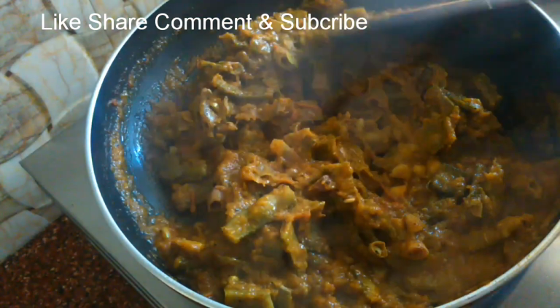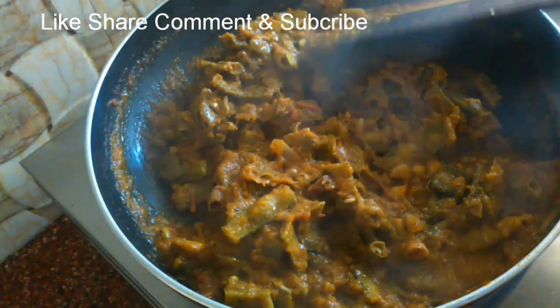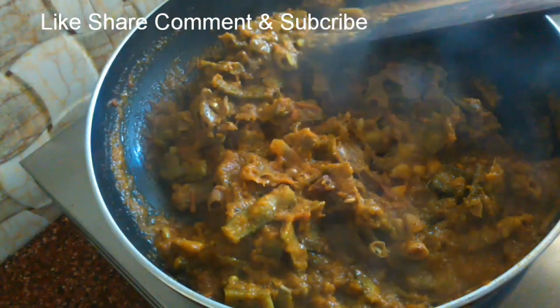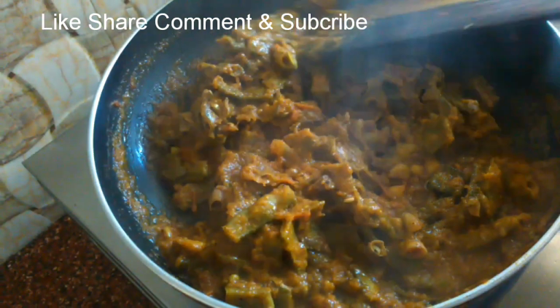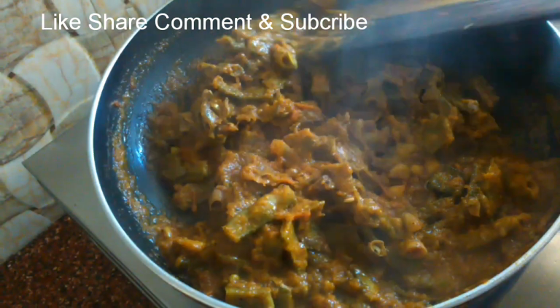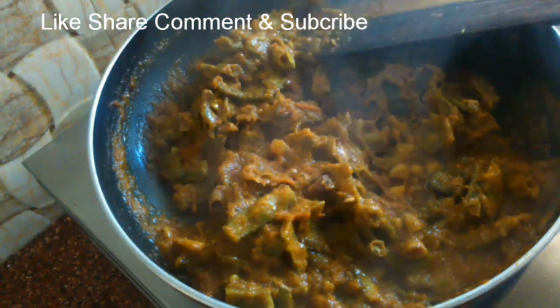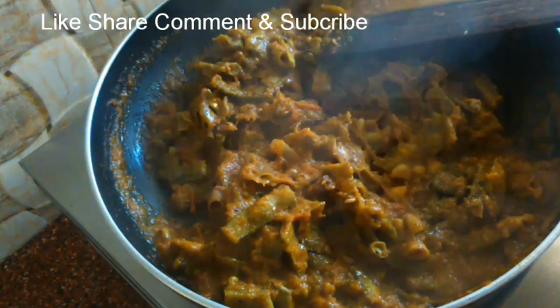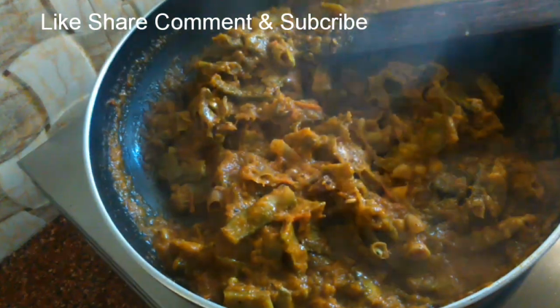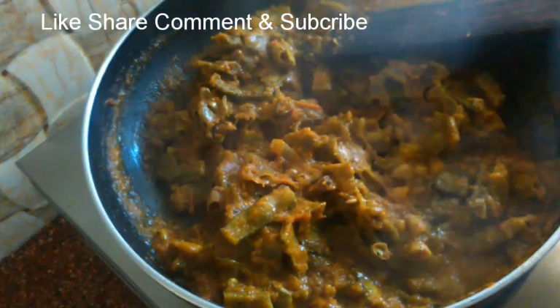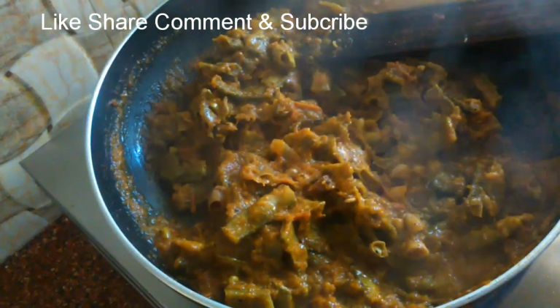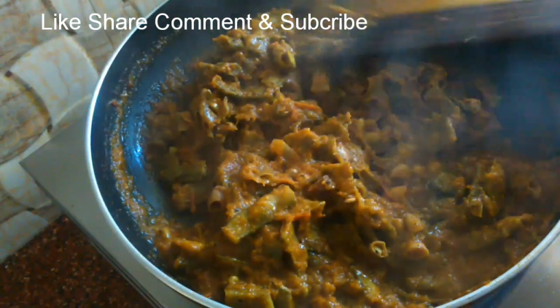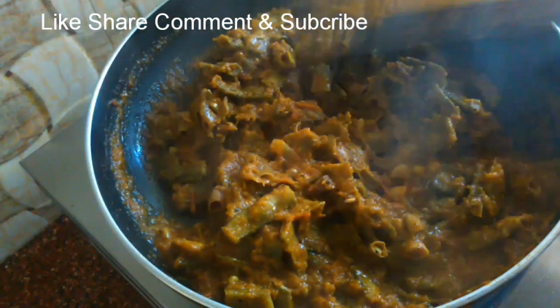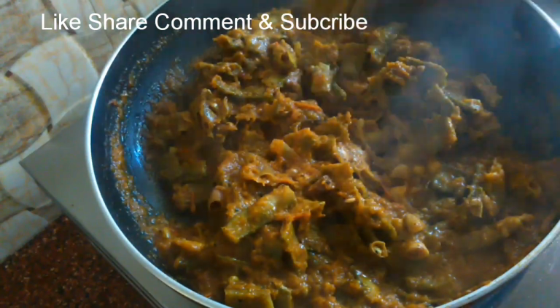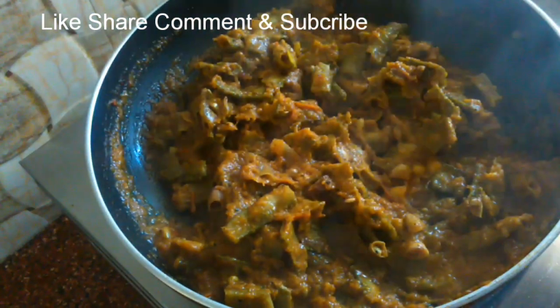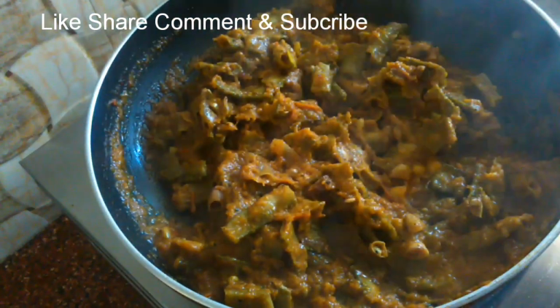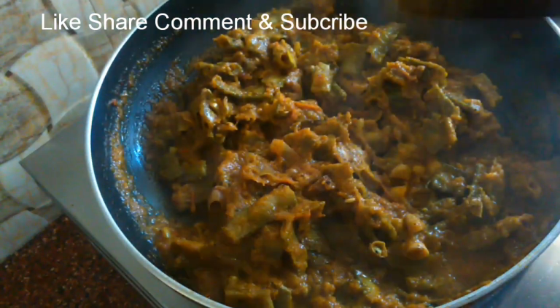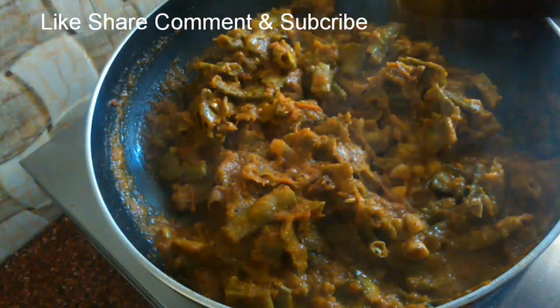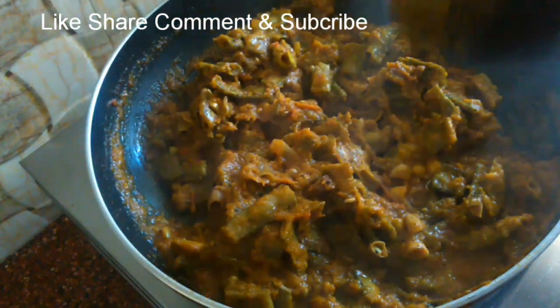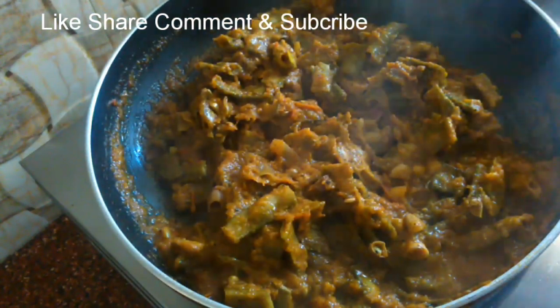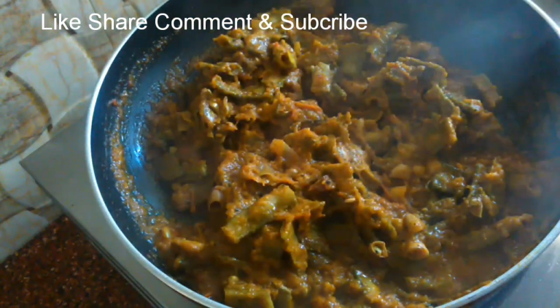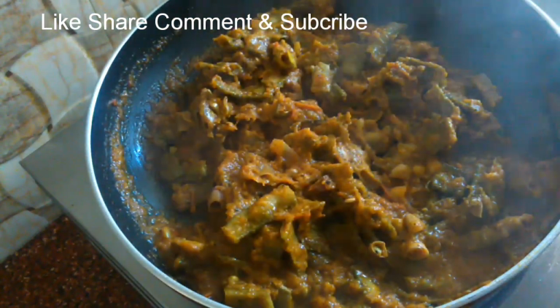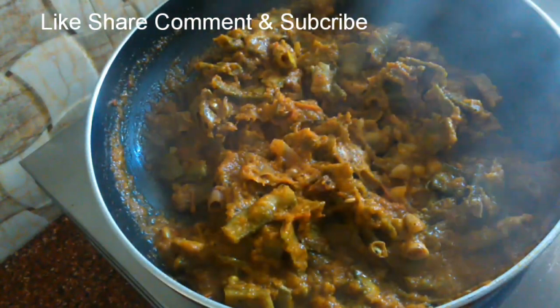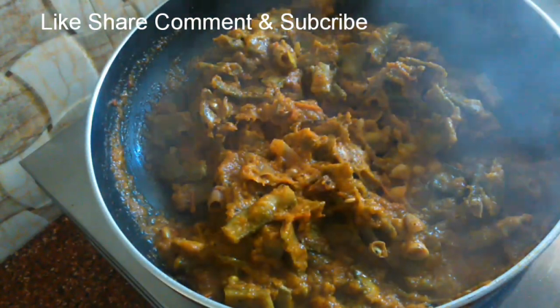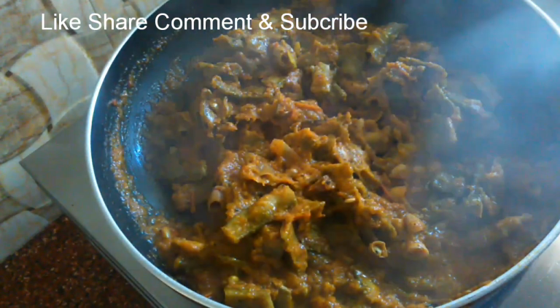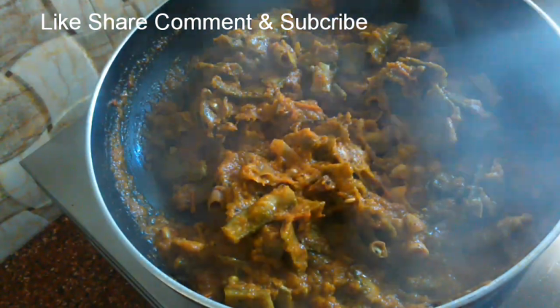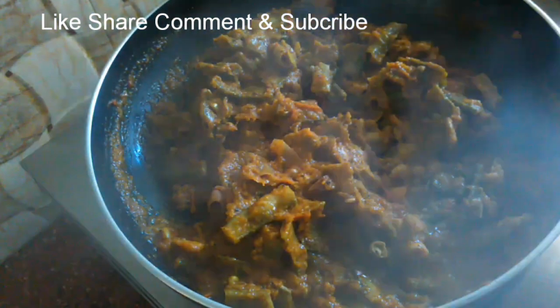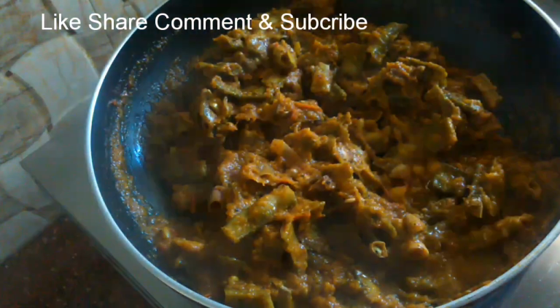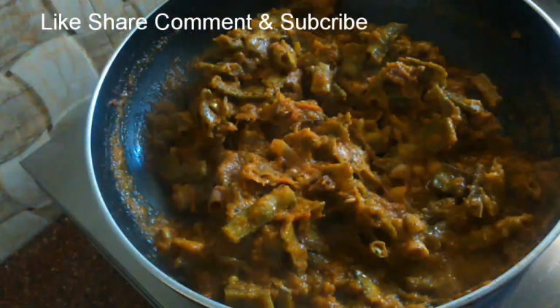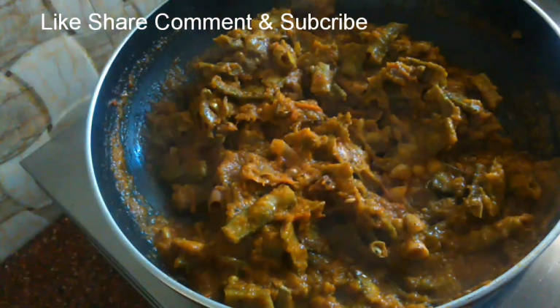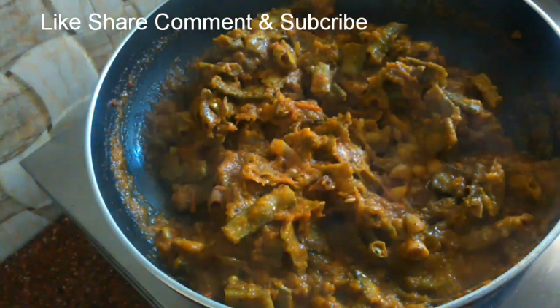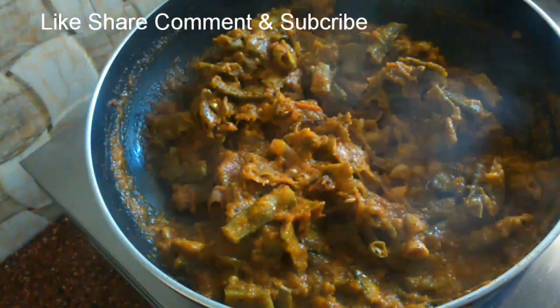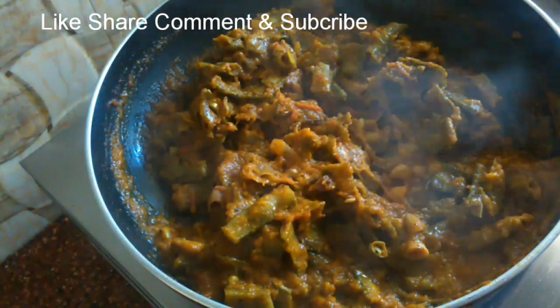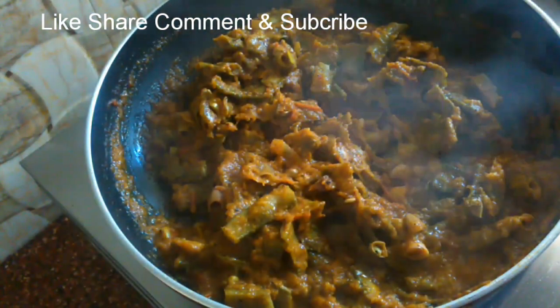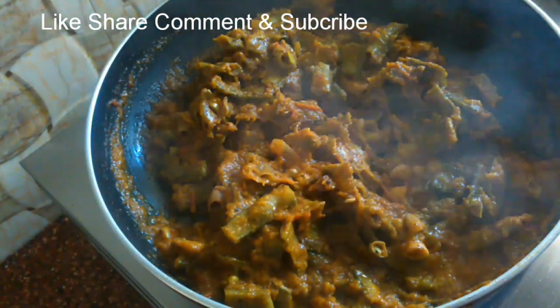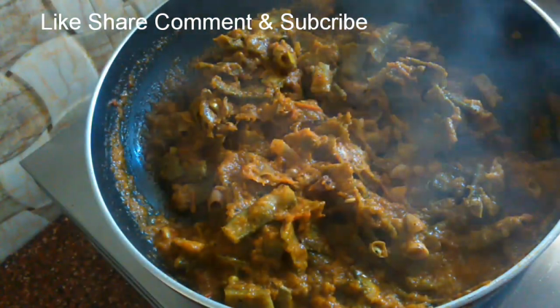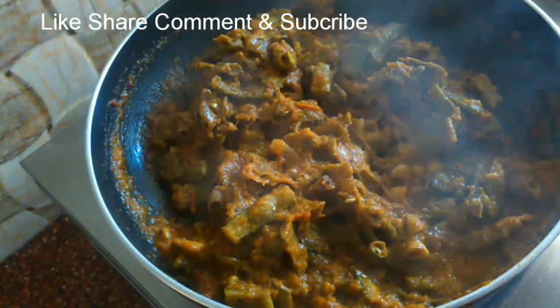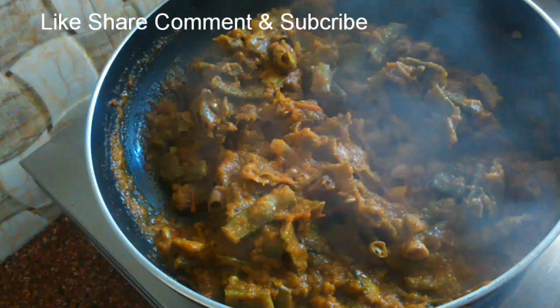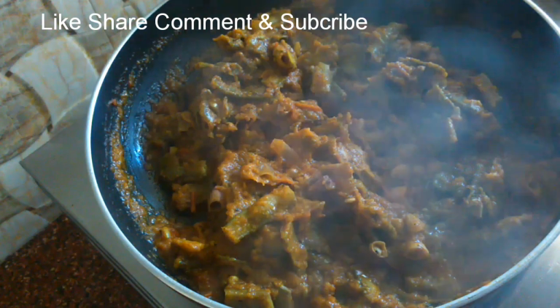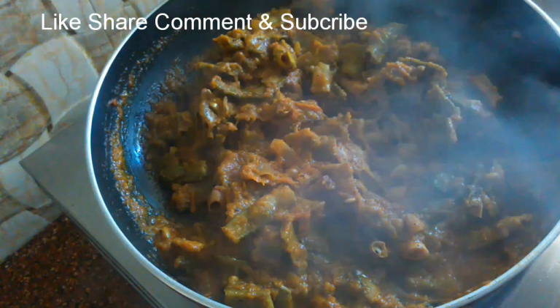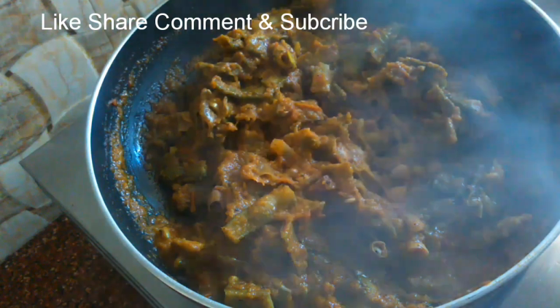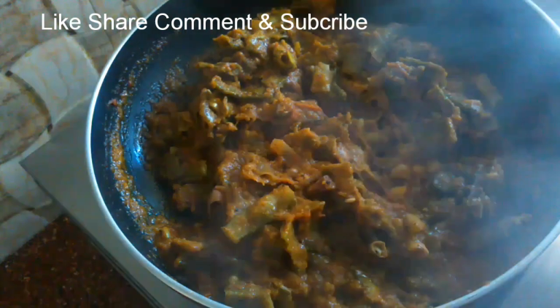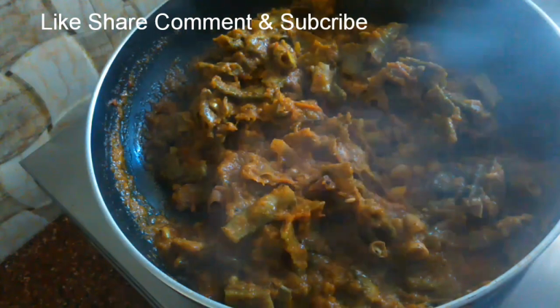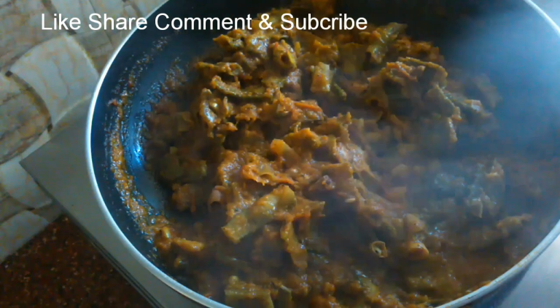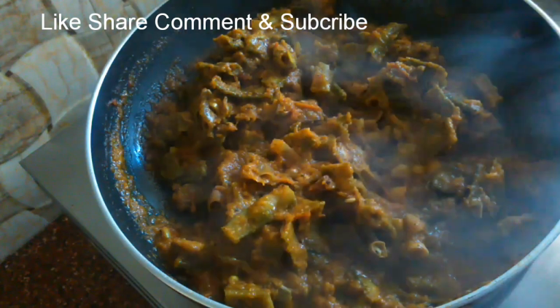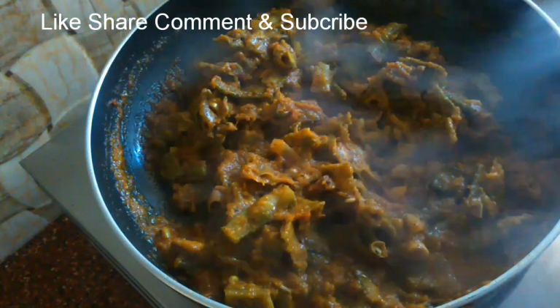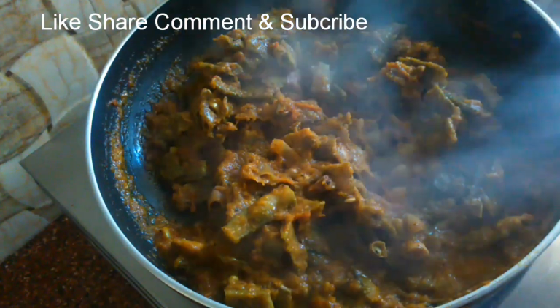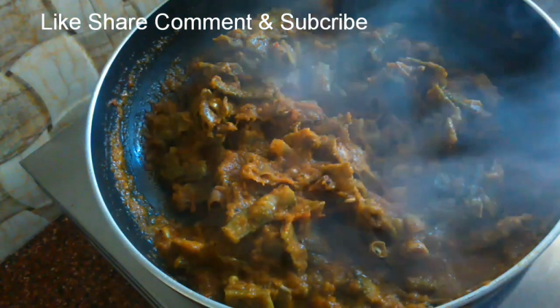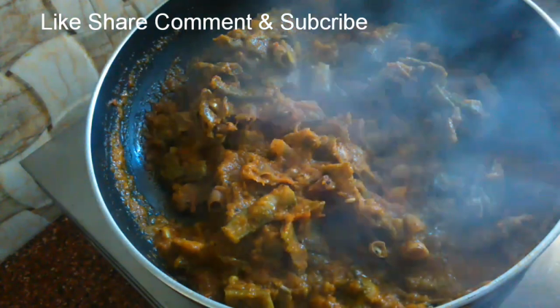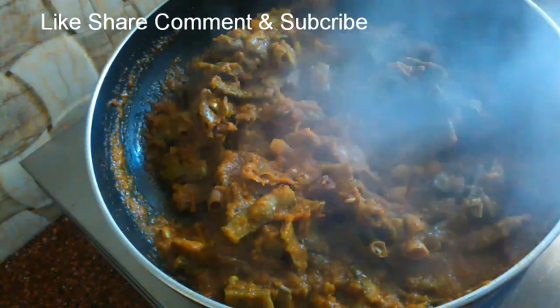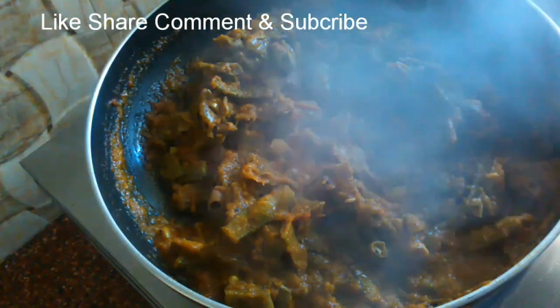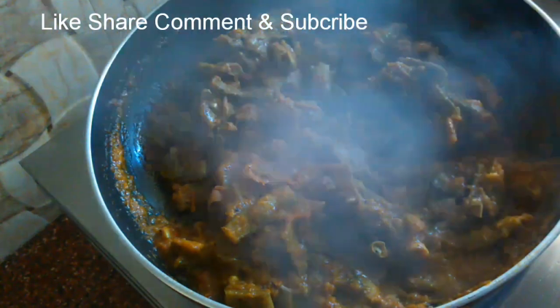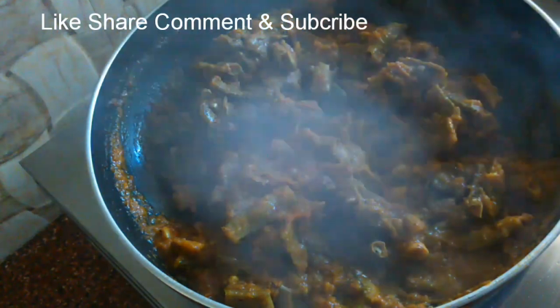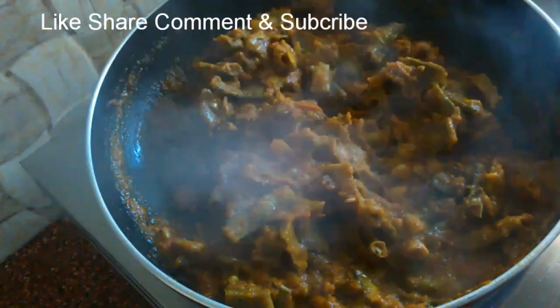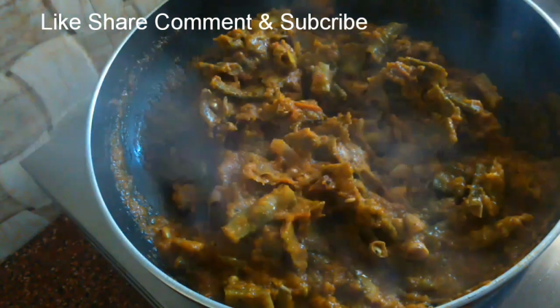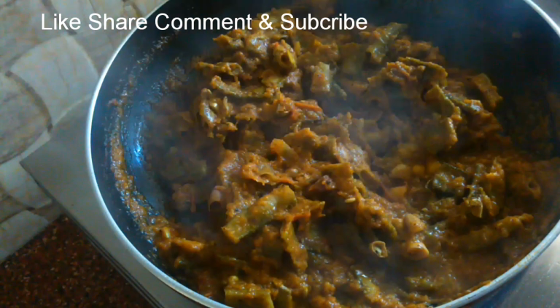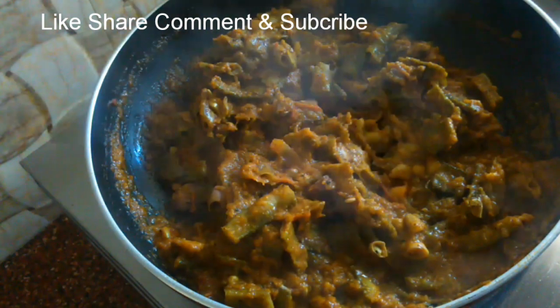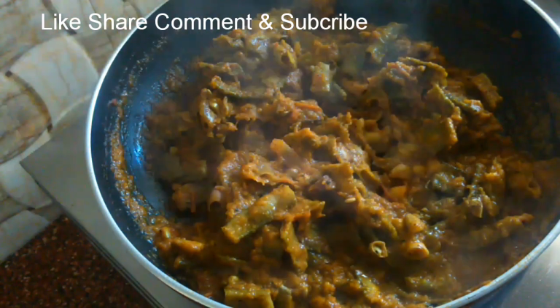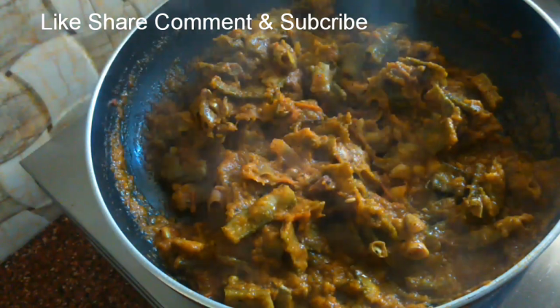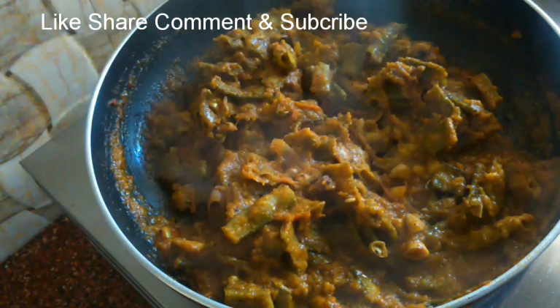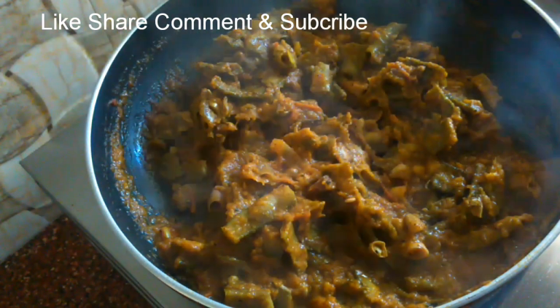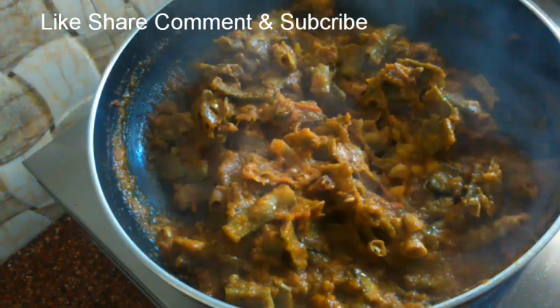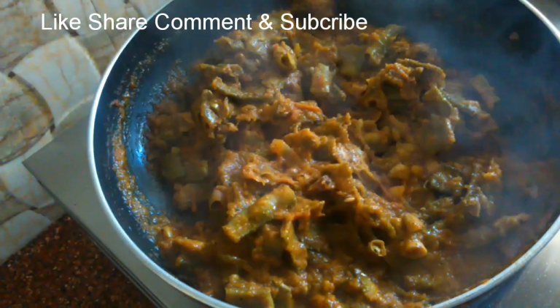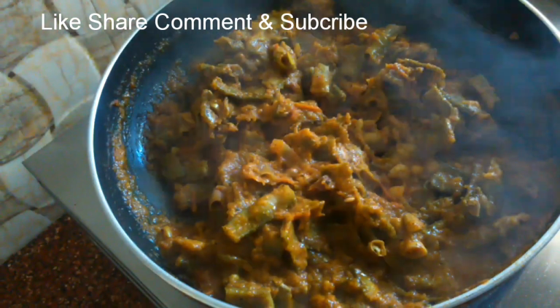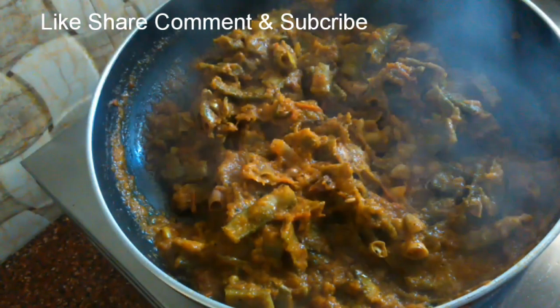If you like this video, share it with friends and family. Subscribe. Thank you. Have a nice day. Happy cooking.